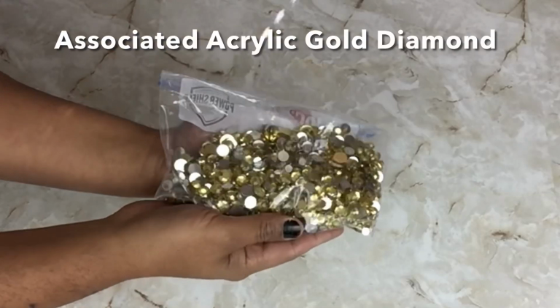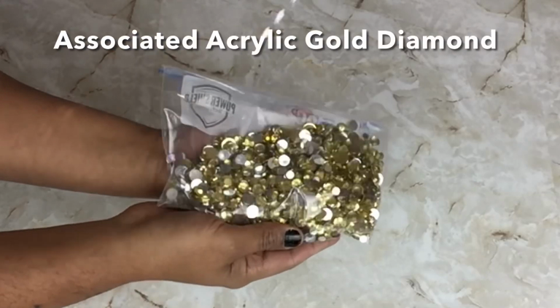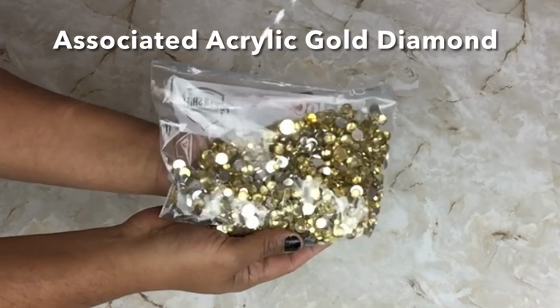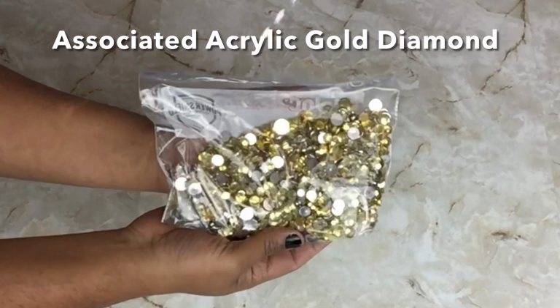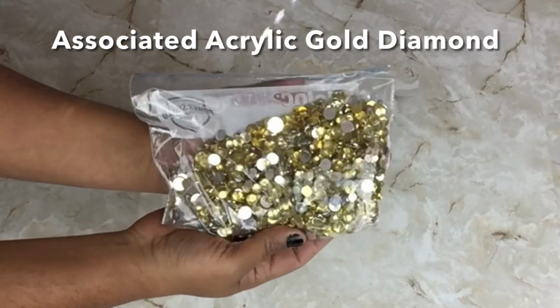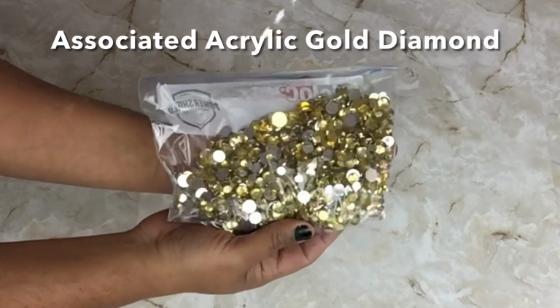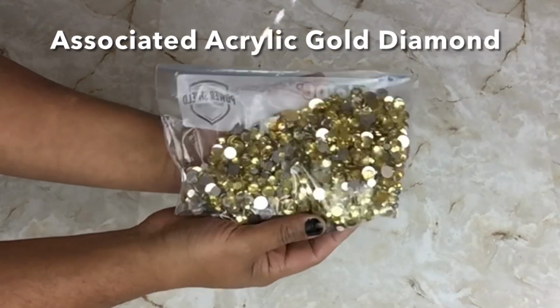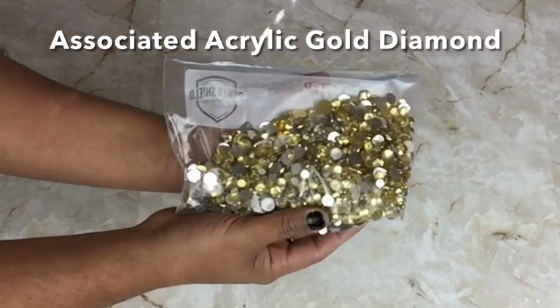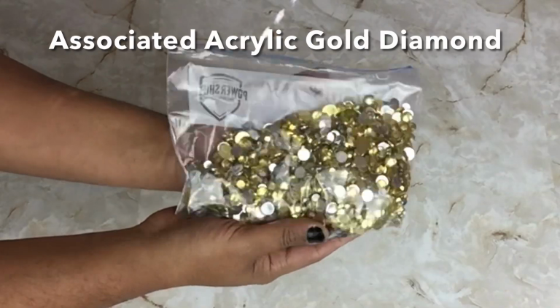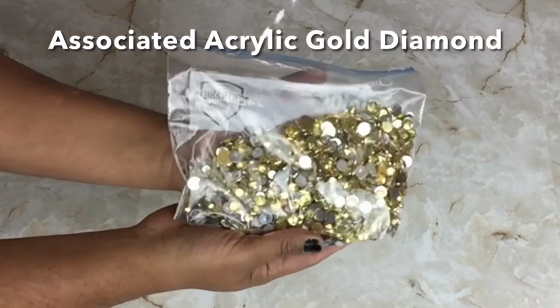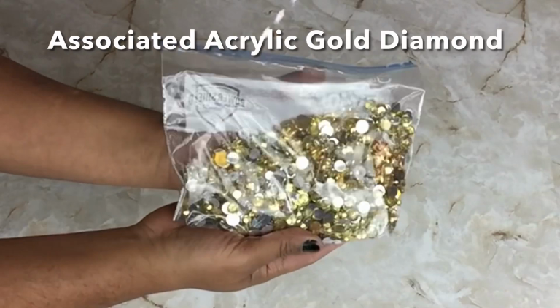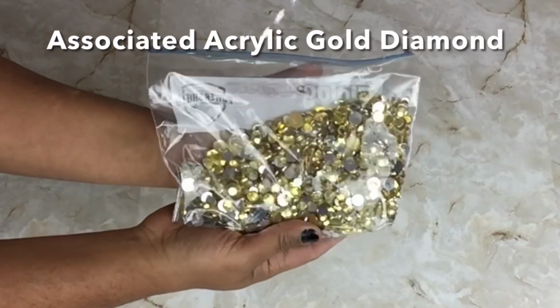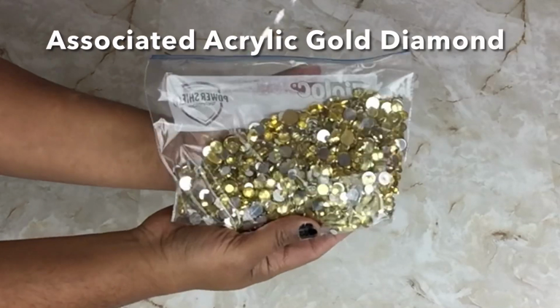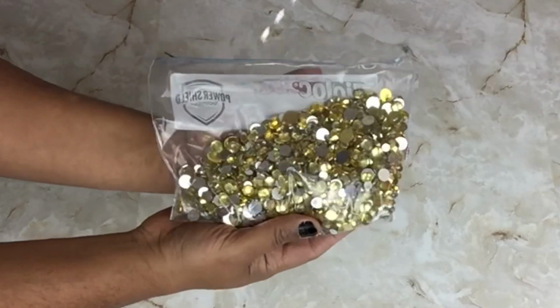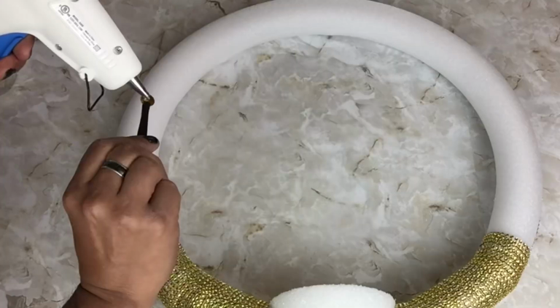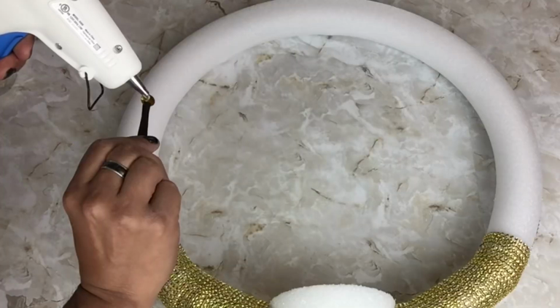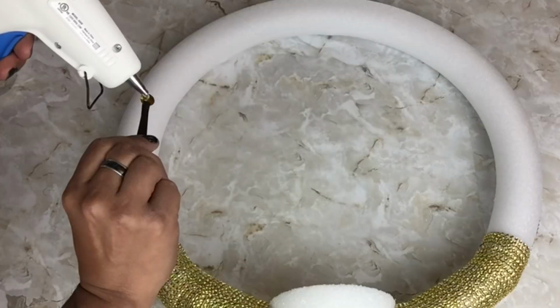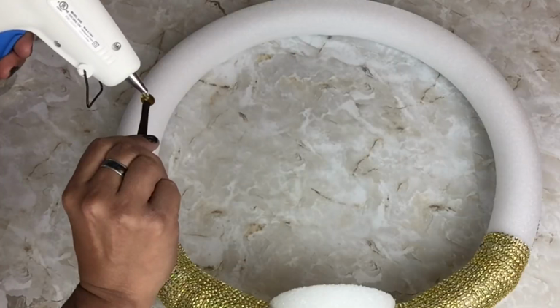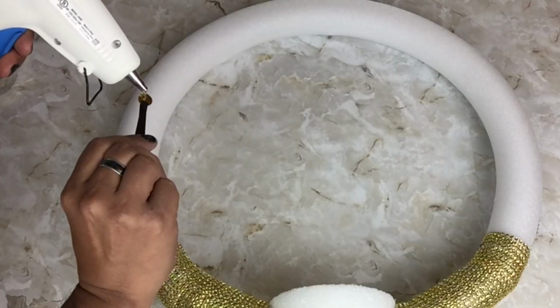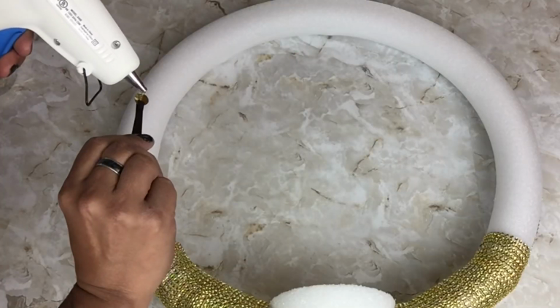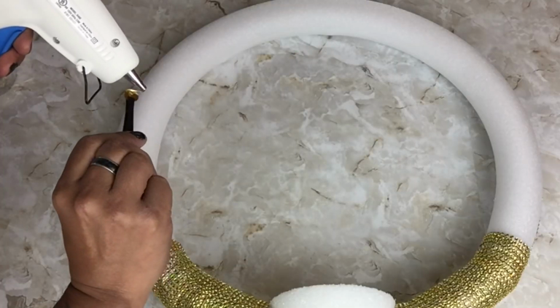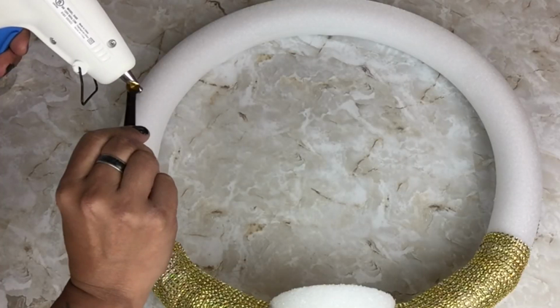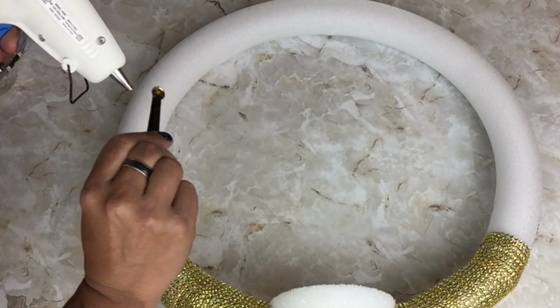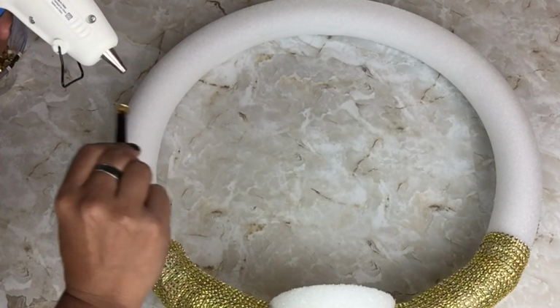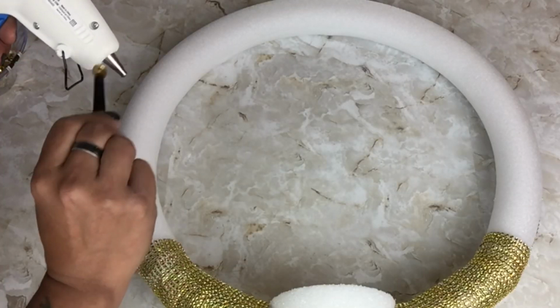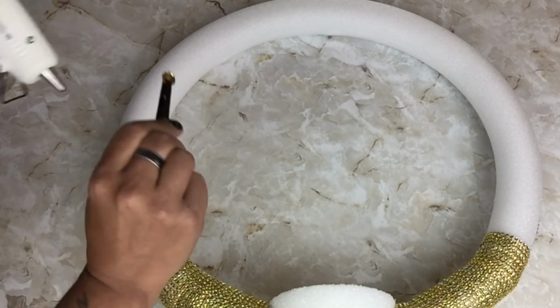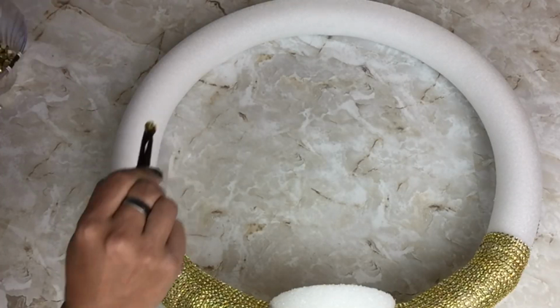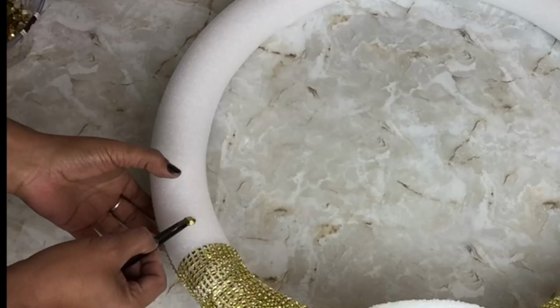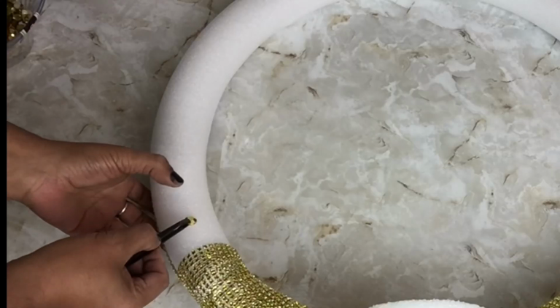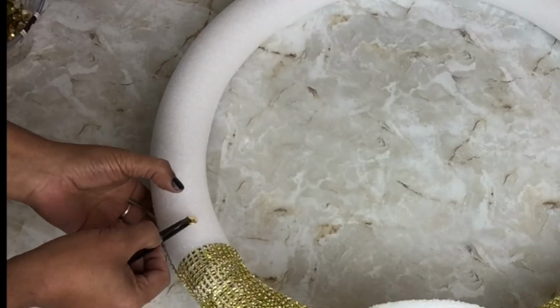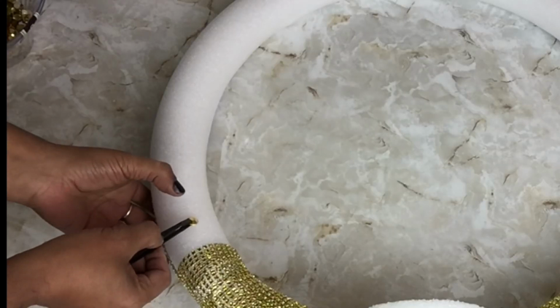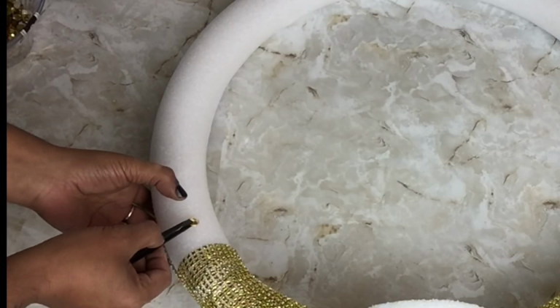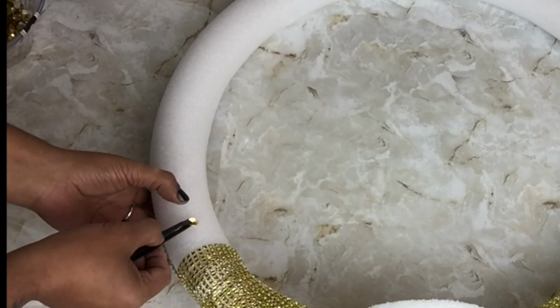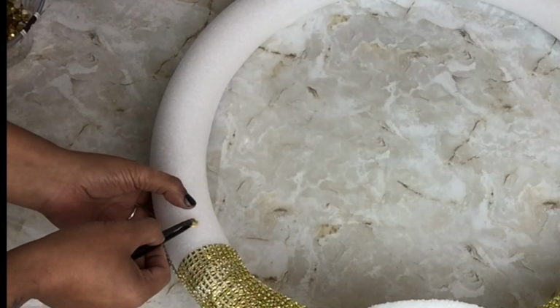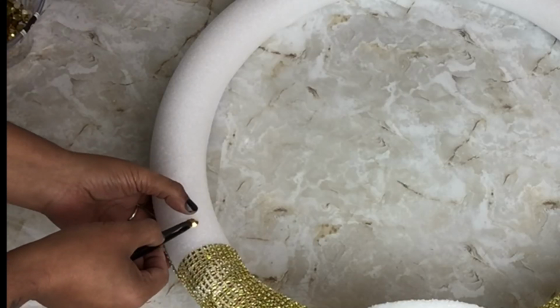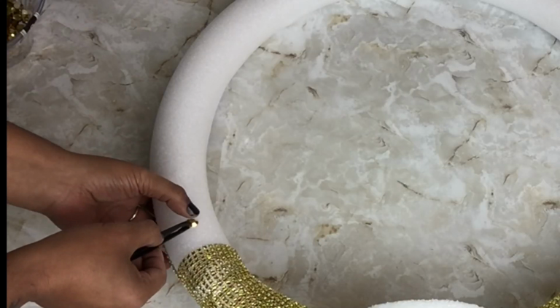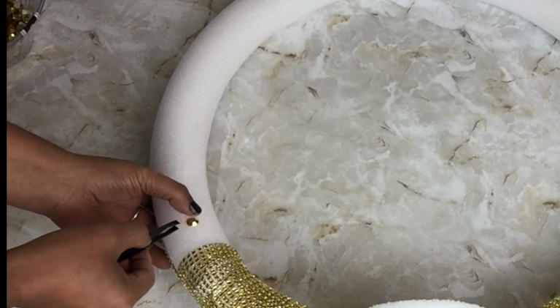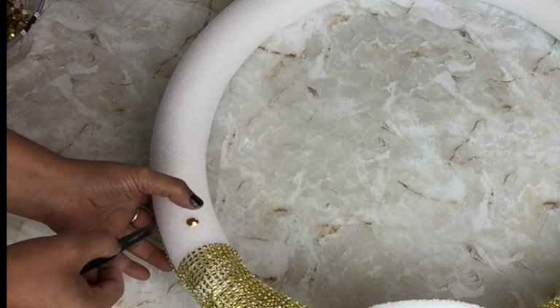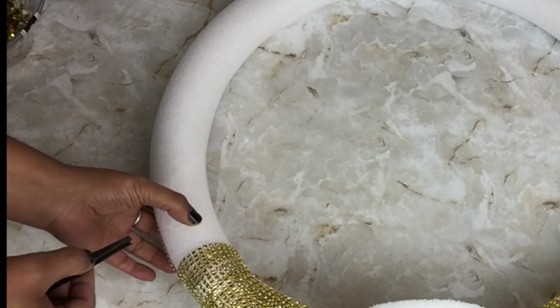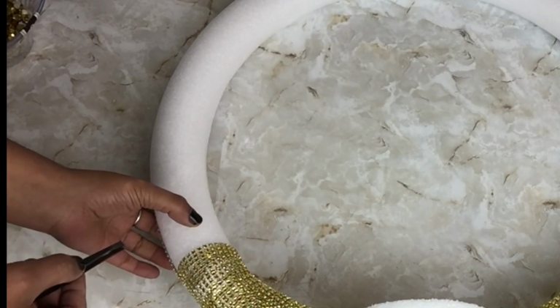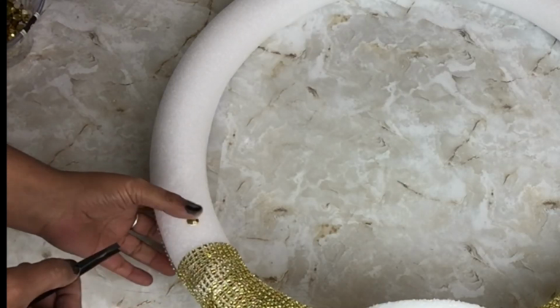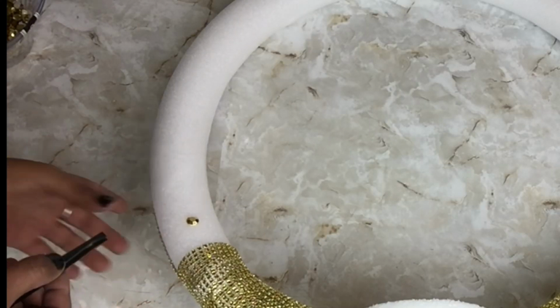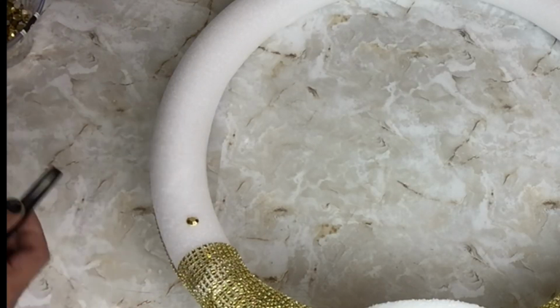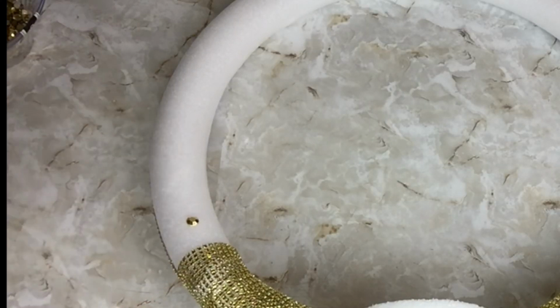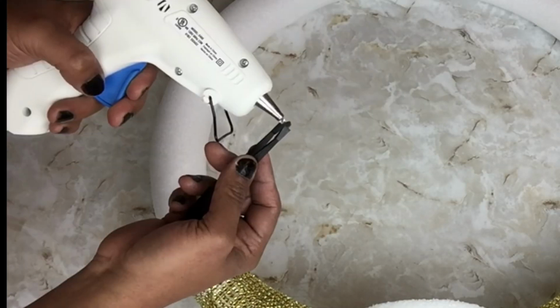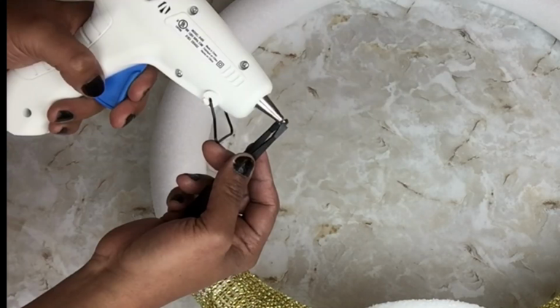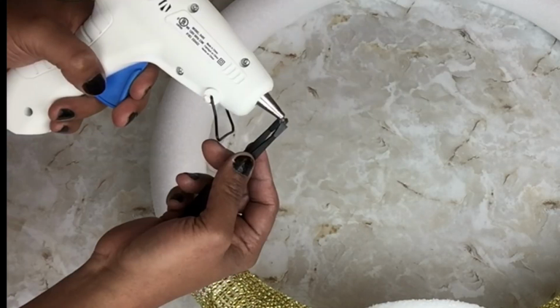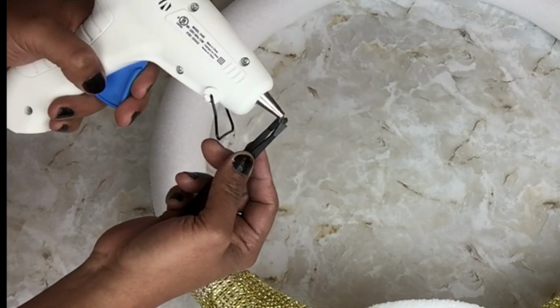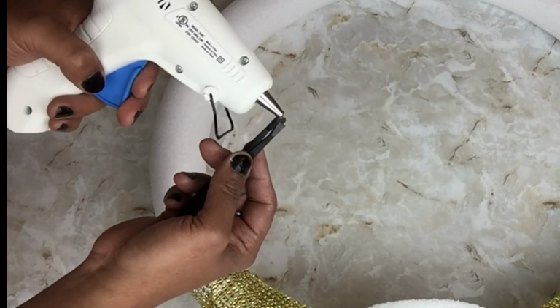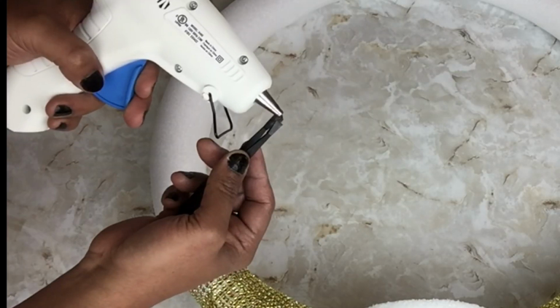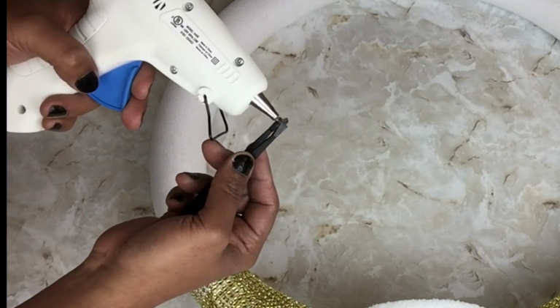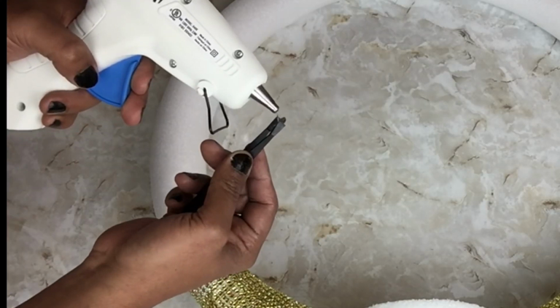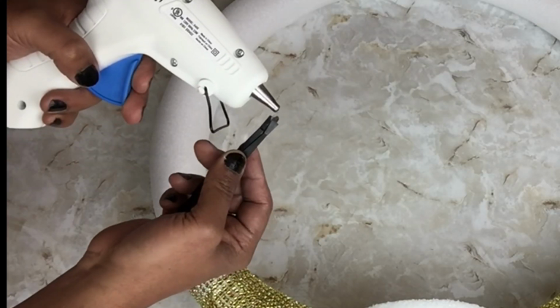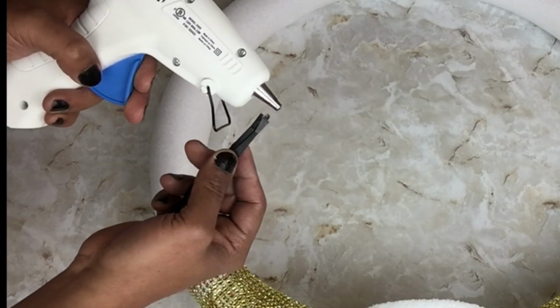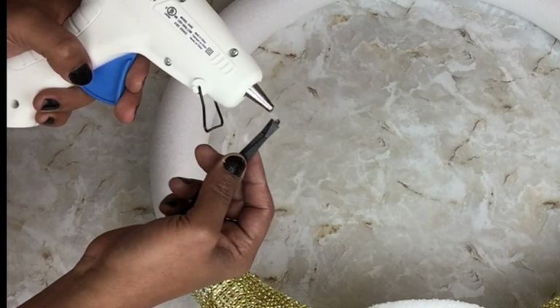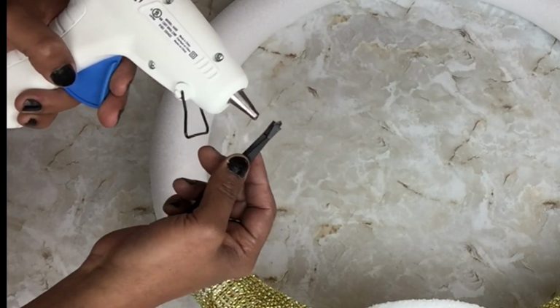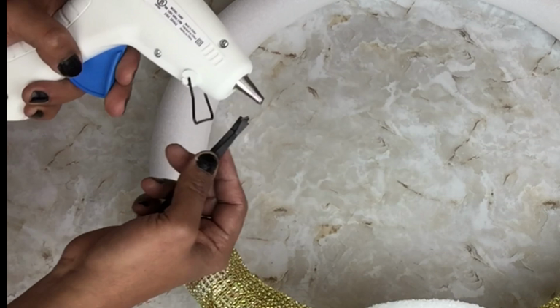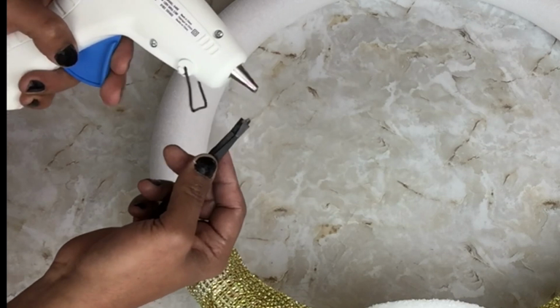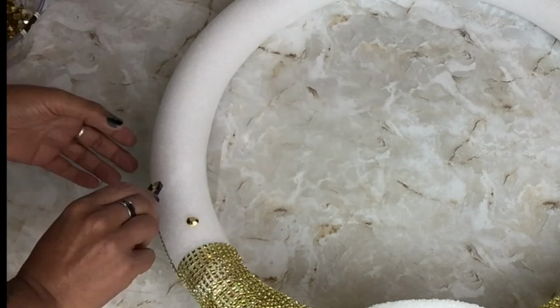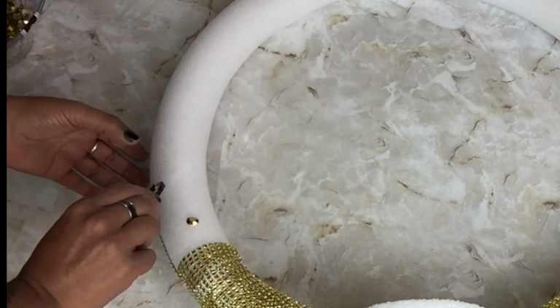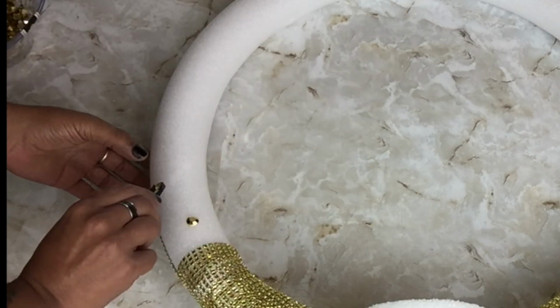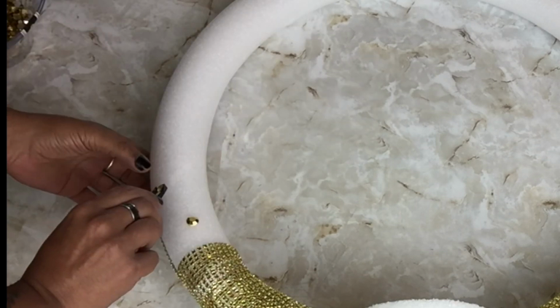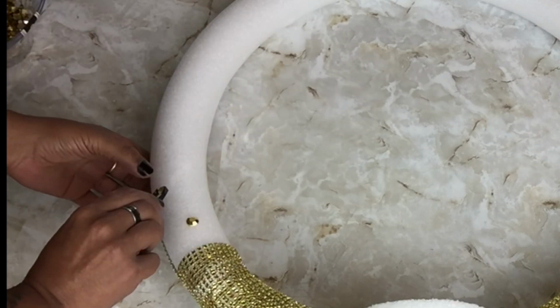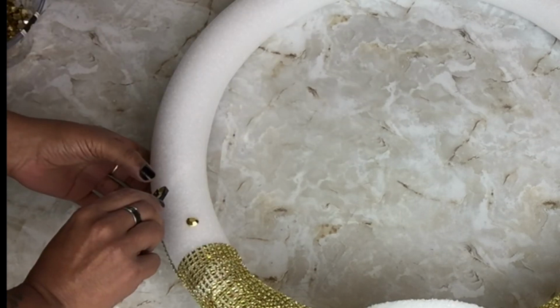Next I'll be using assorted acrylic gold diamonds, and I'll be gluing them around the pool noodle in the empty areas in no particular order.